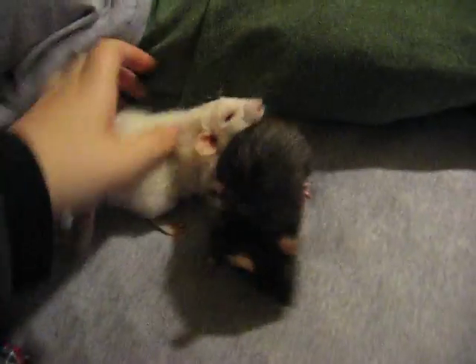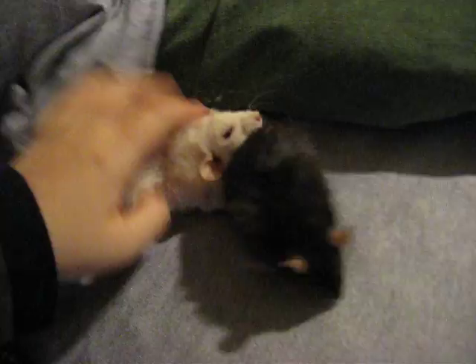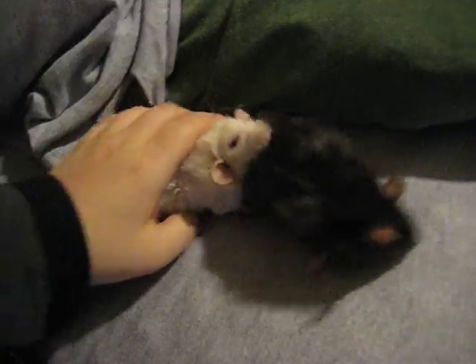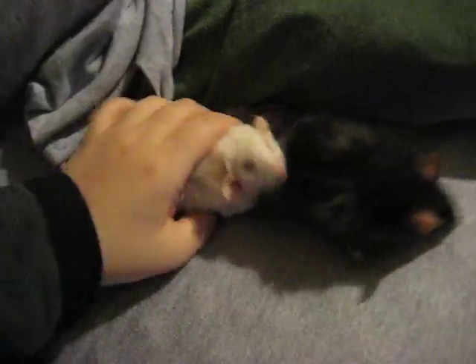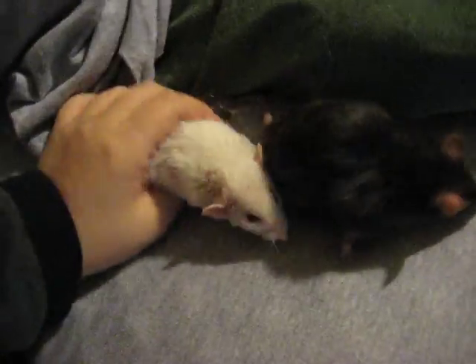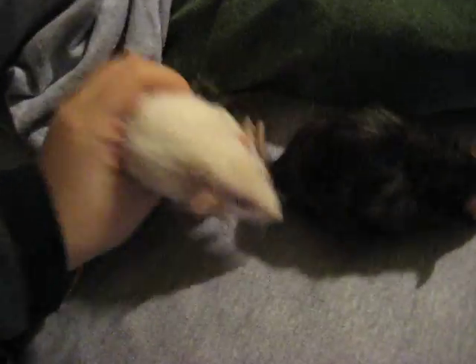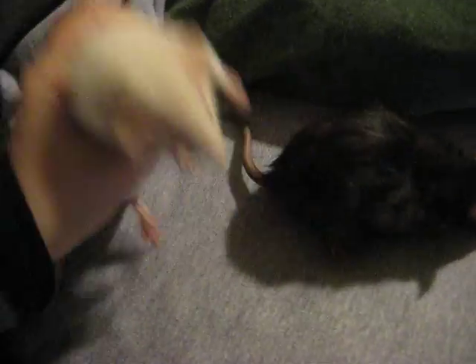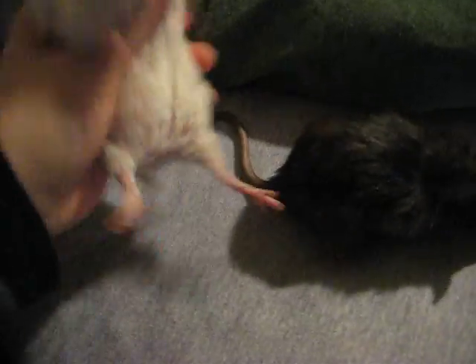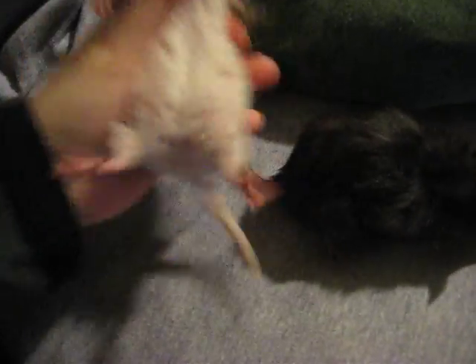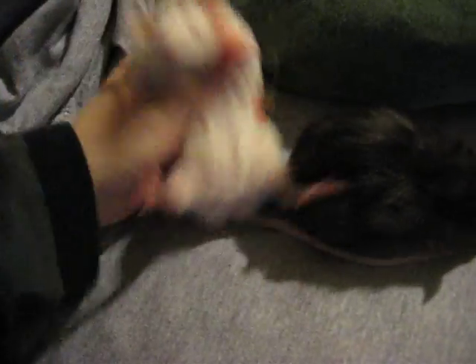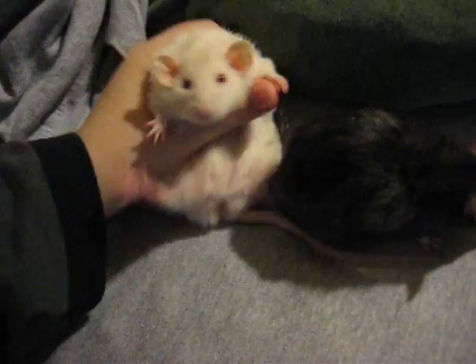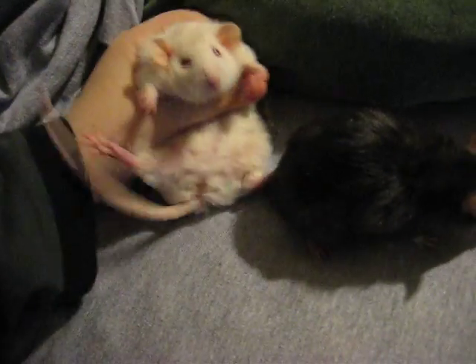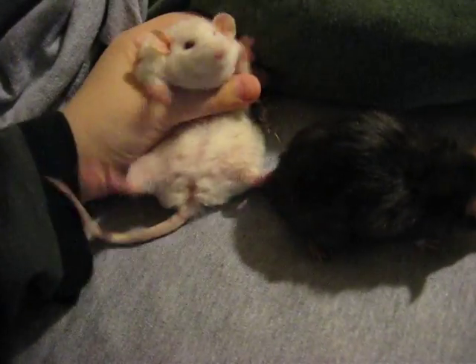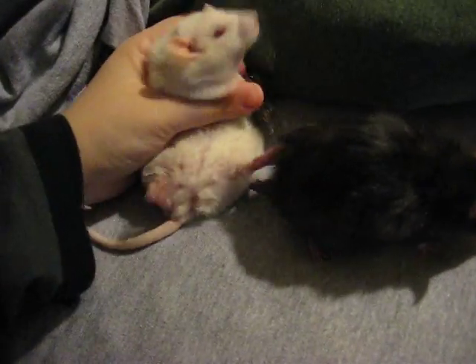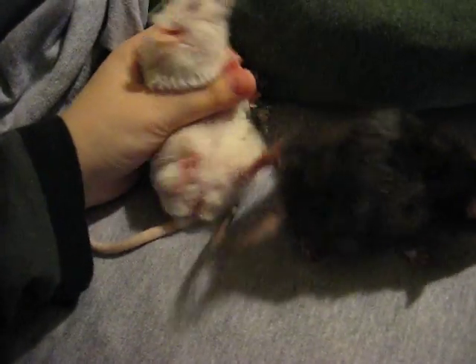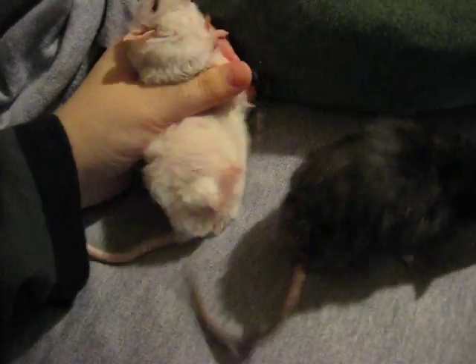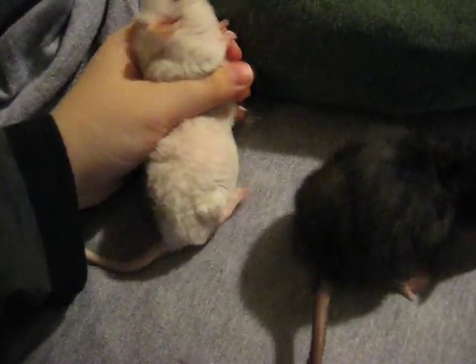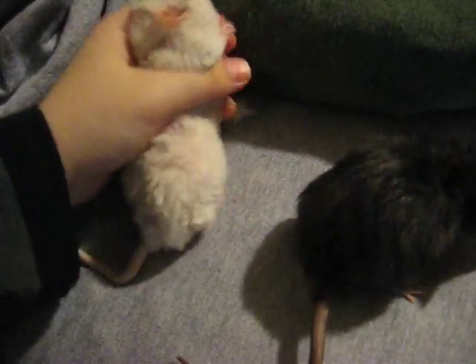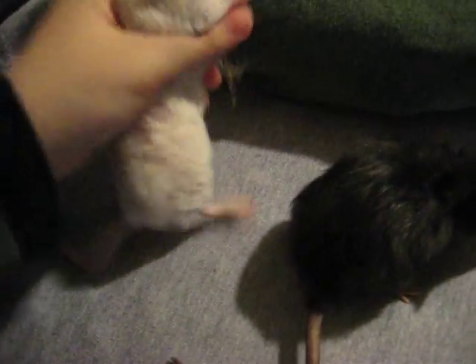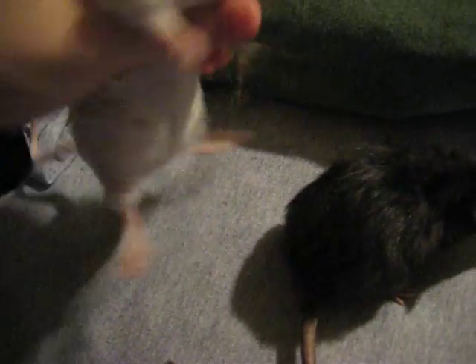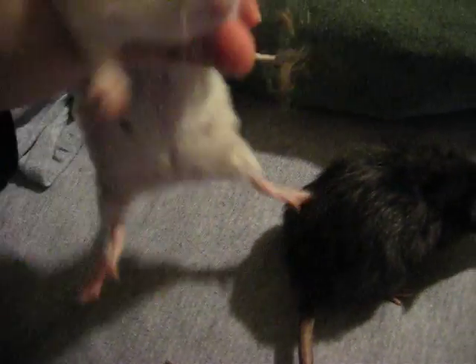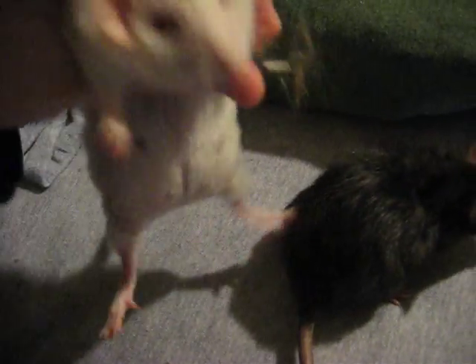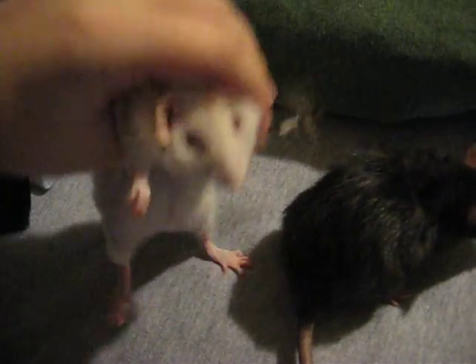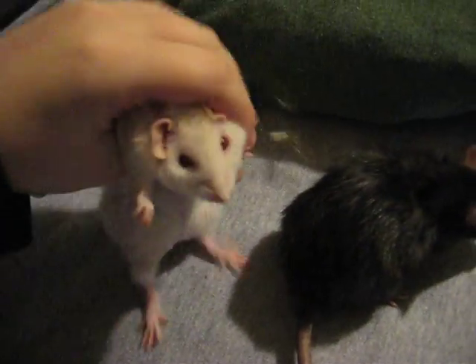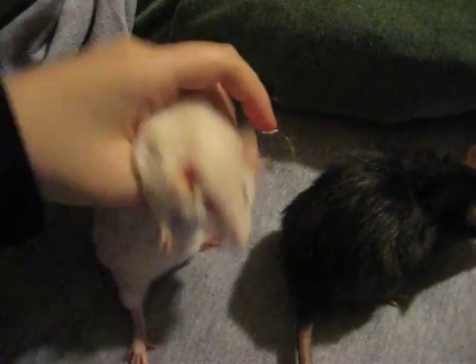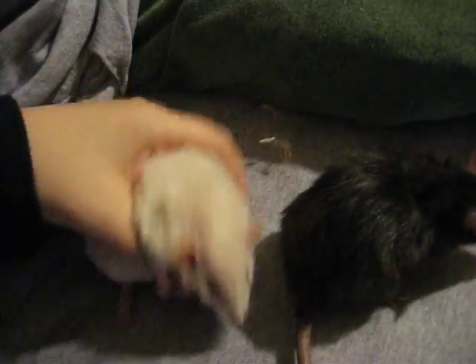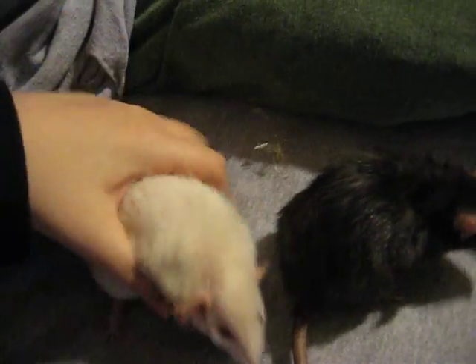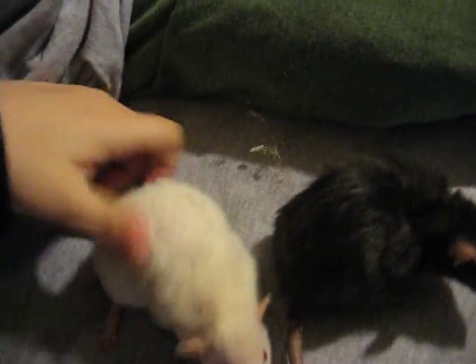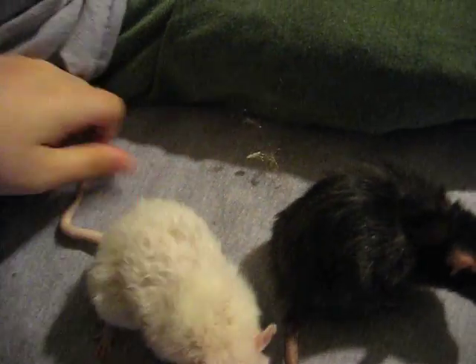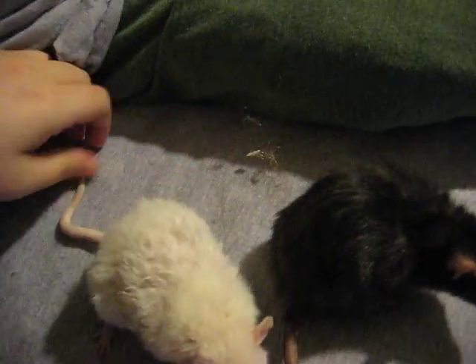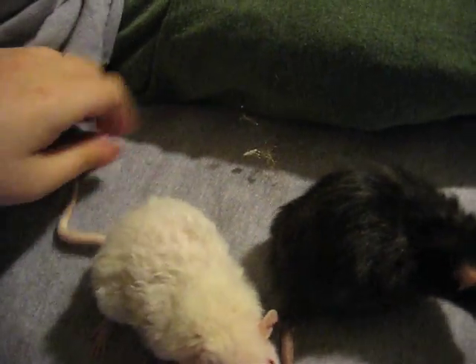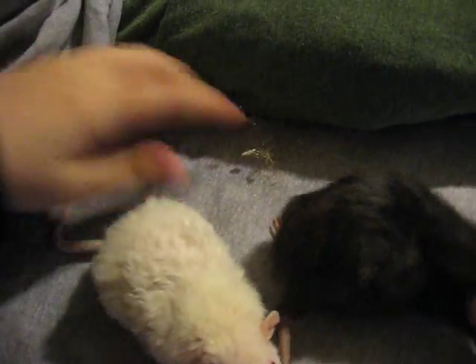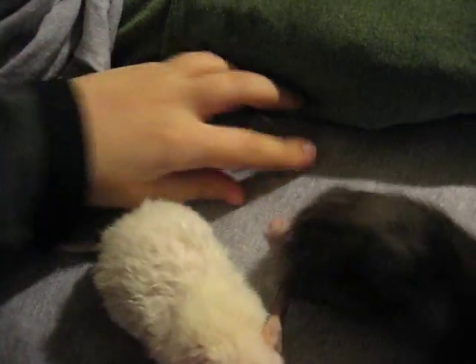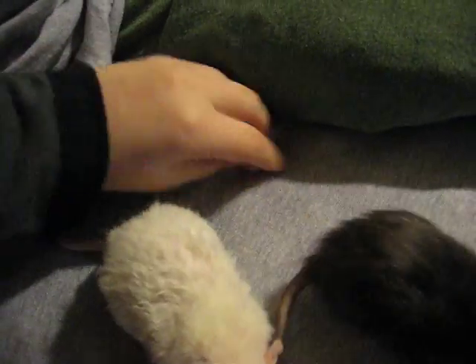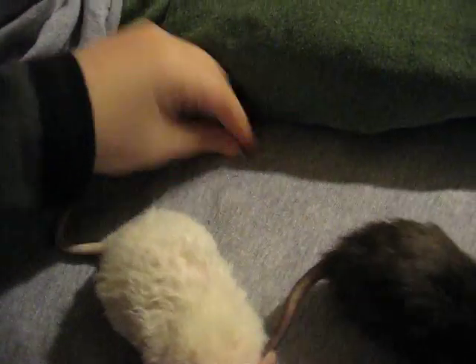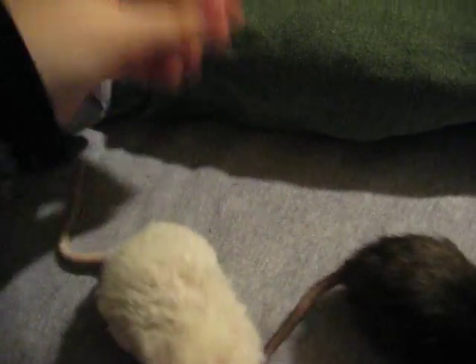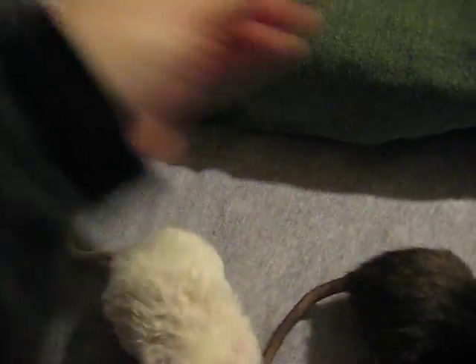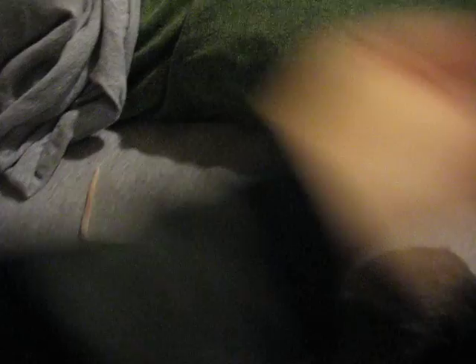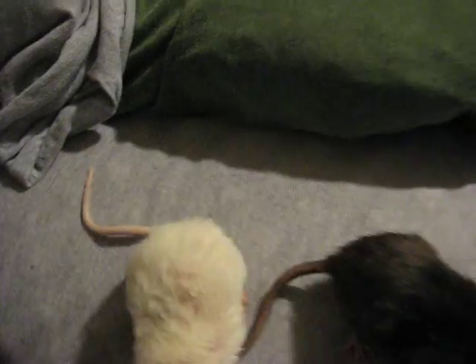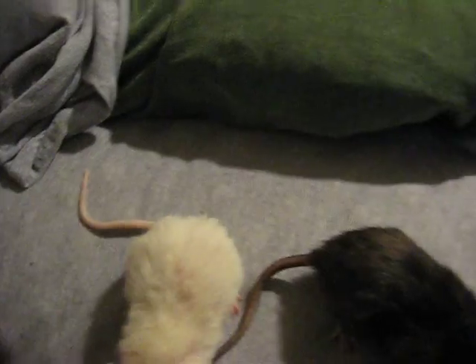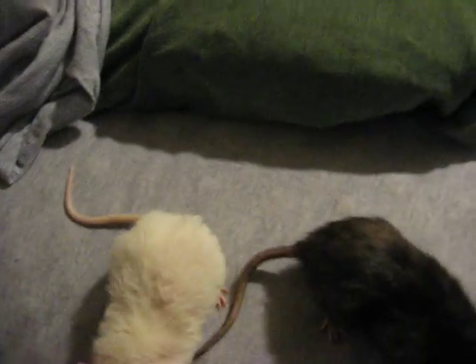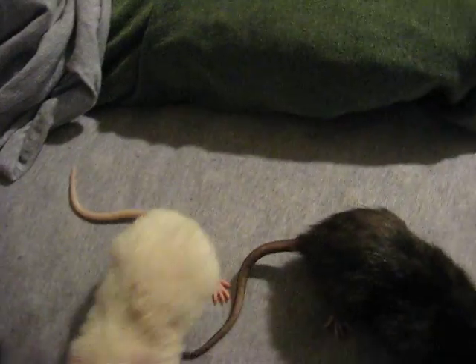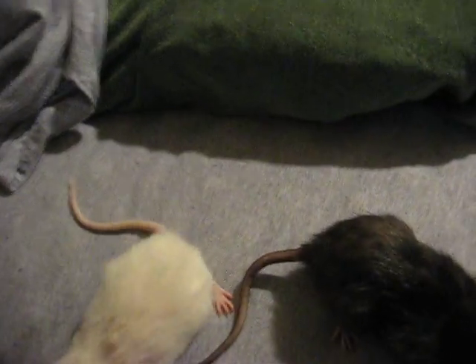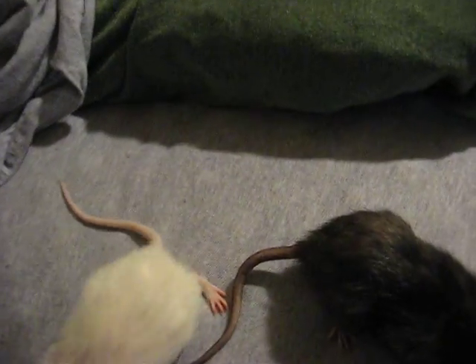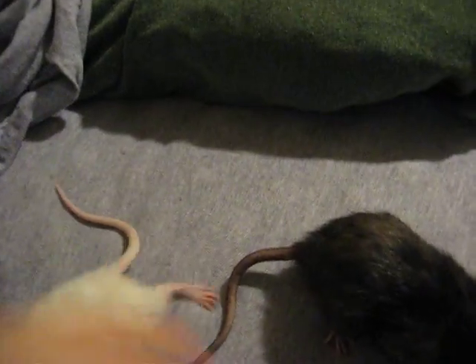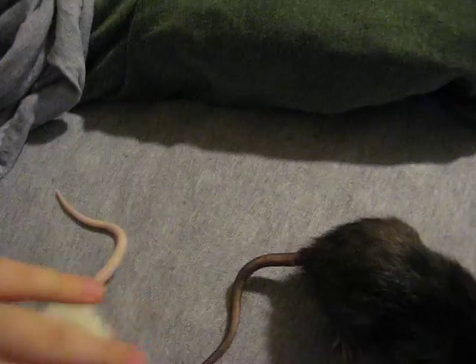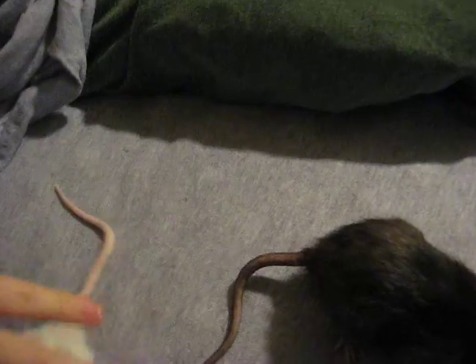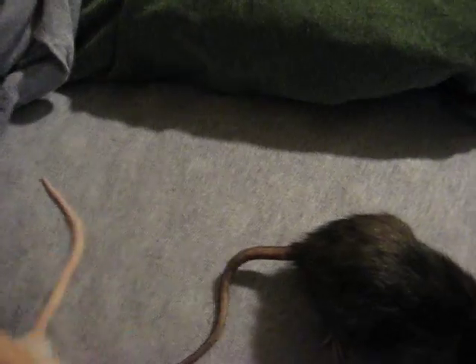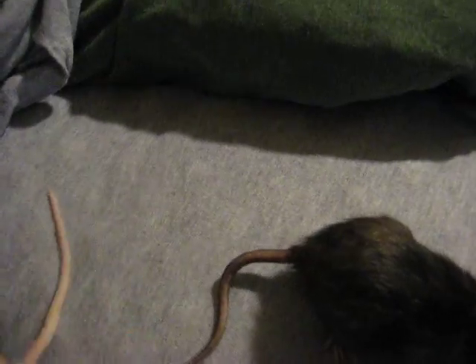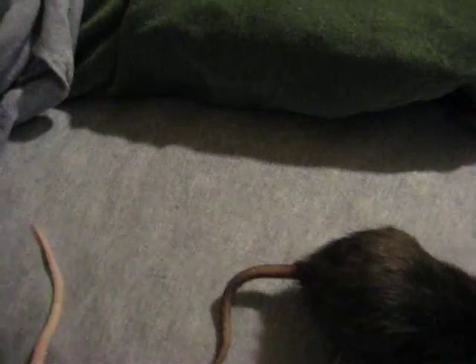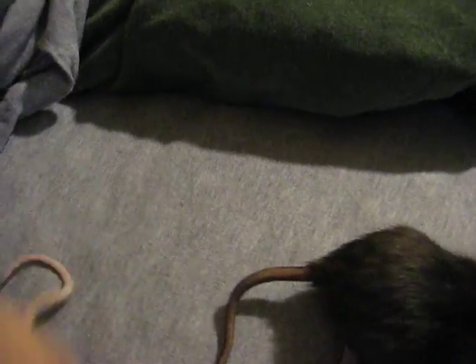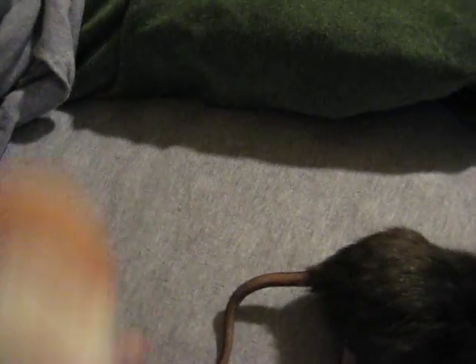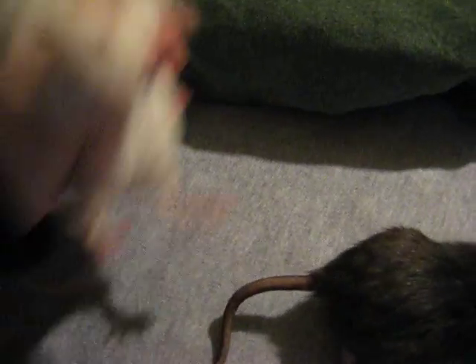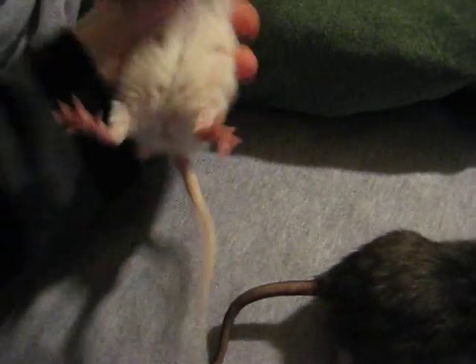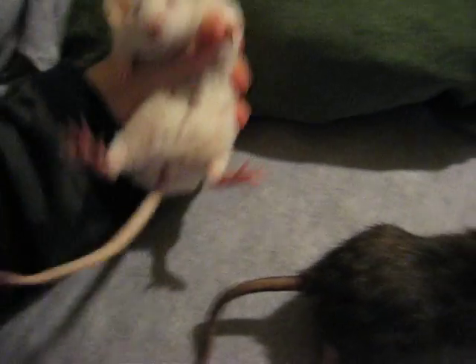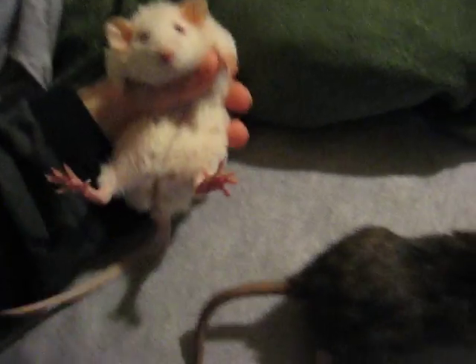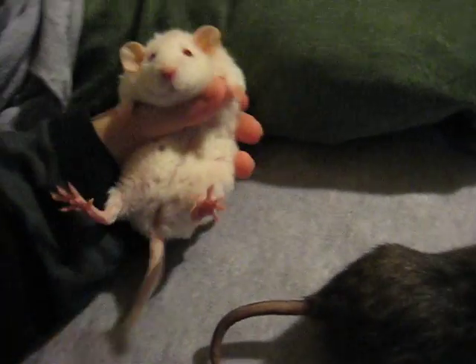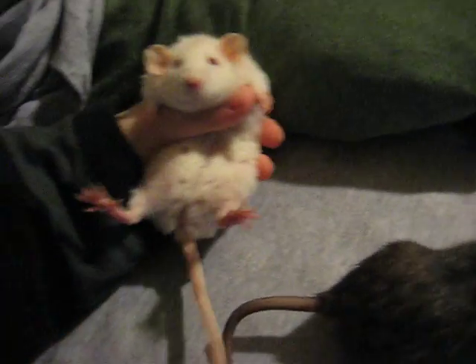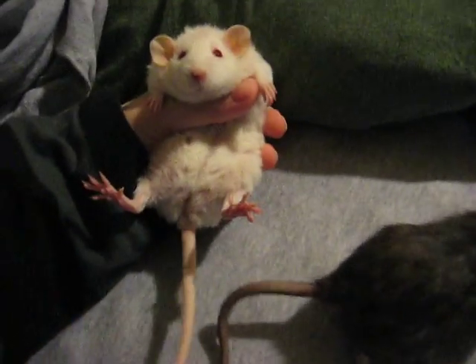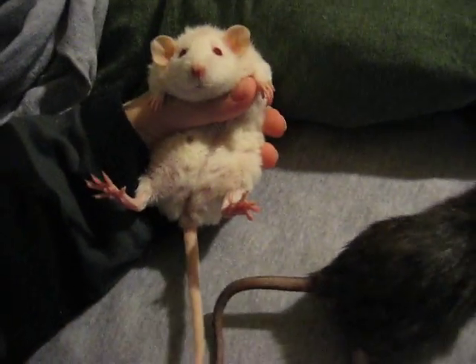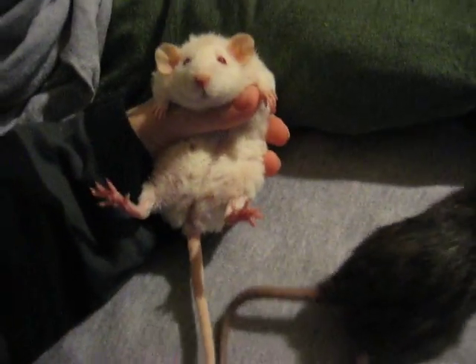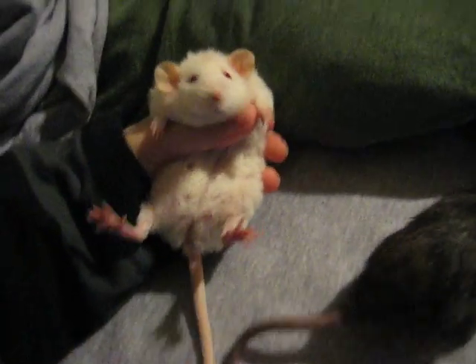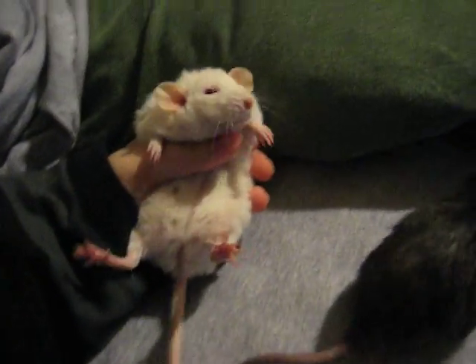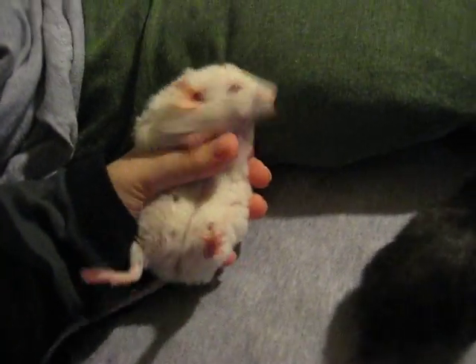And she is just a fat lard. I really don't know what happened with her. She just... poof.